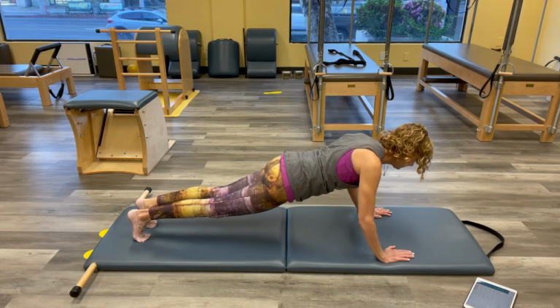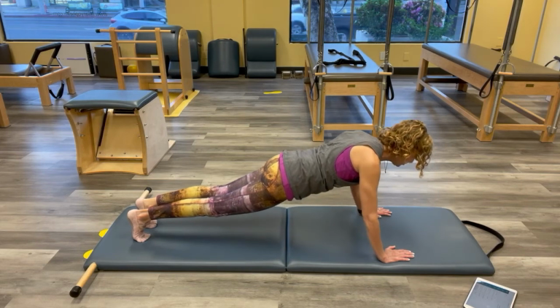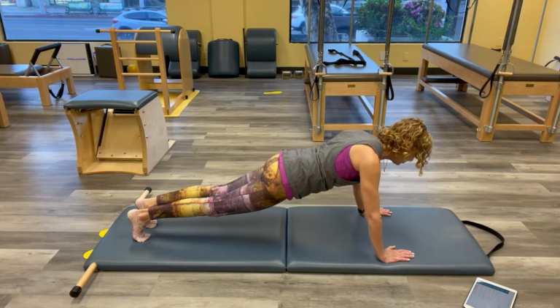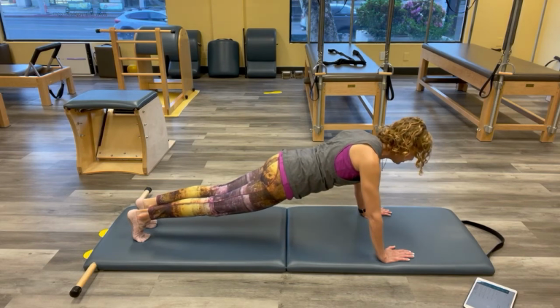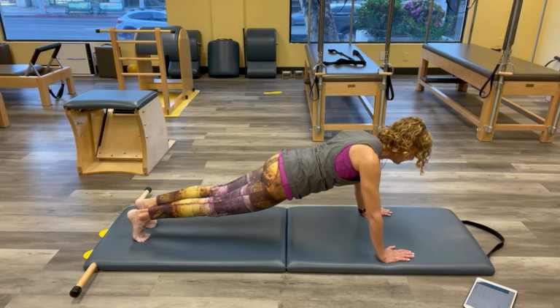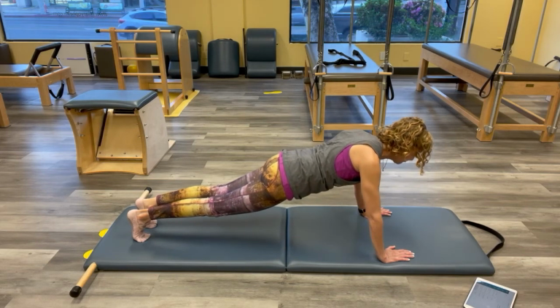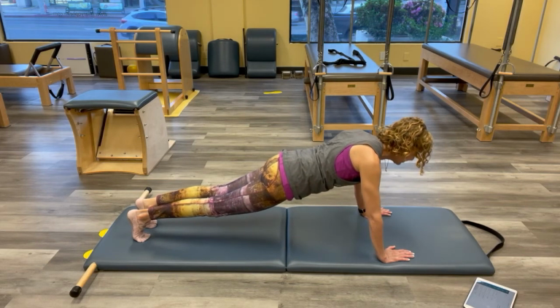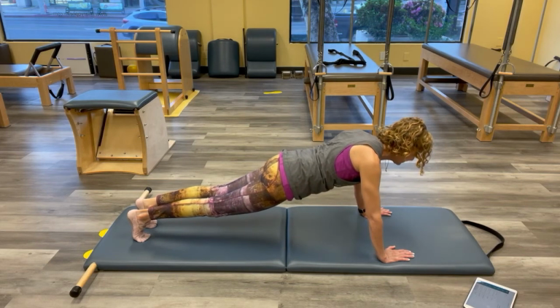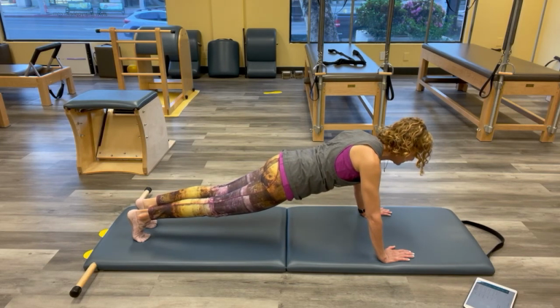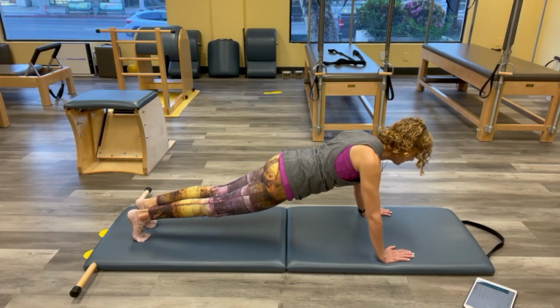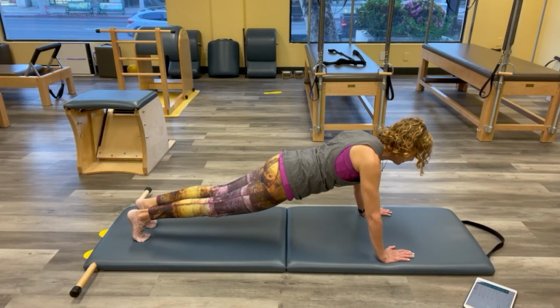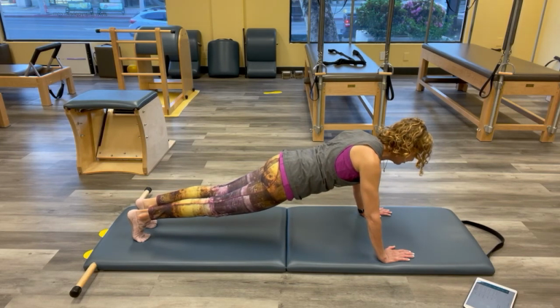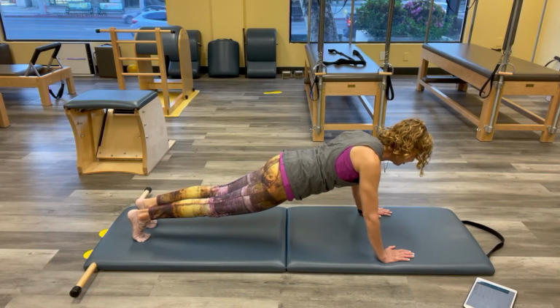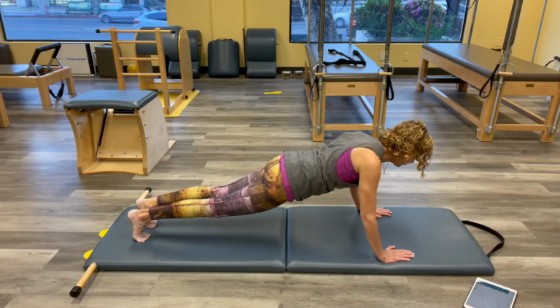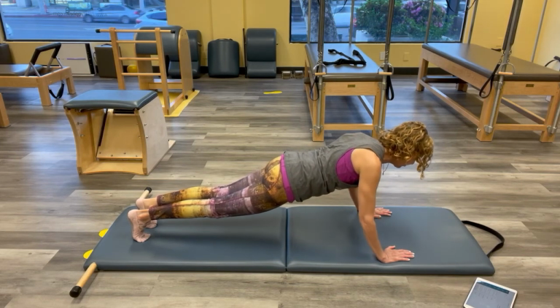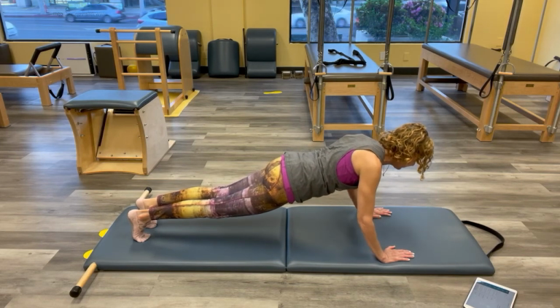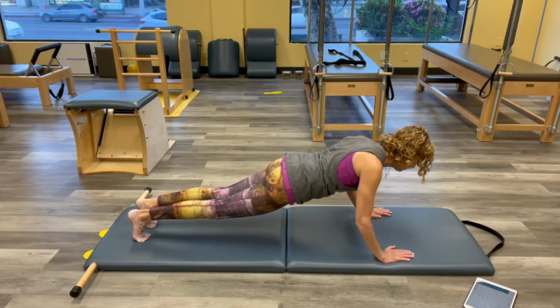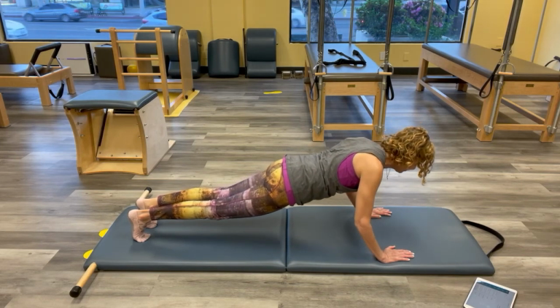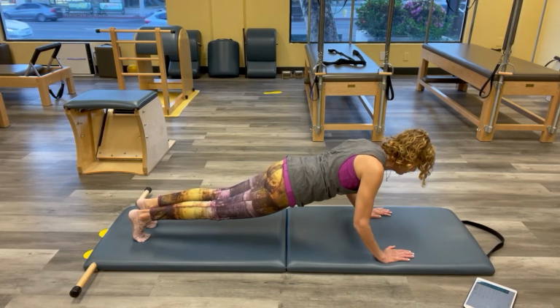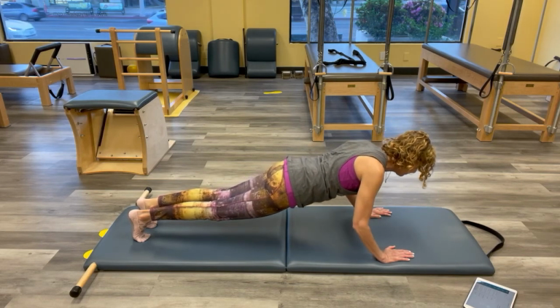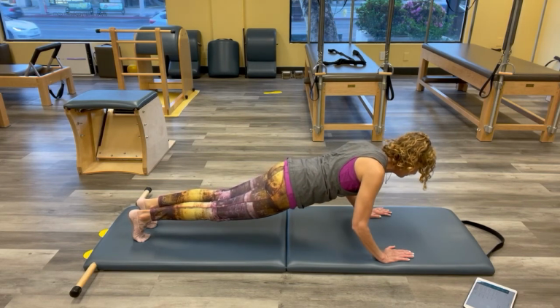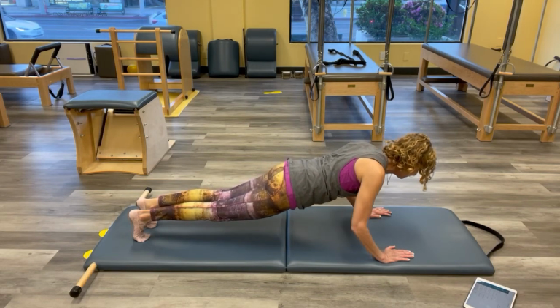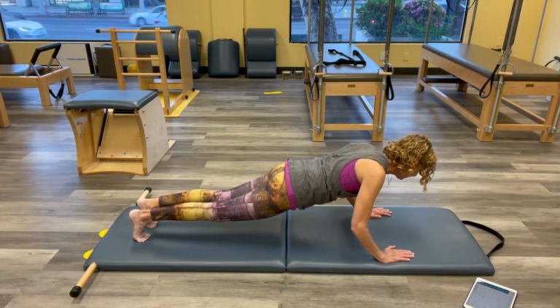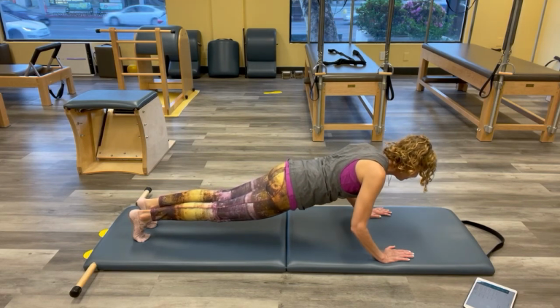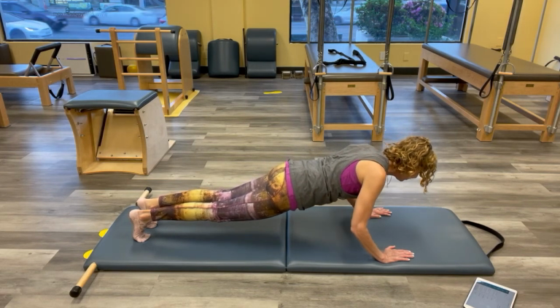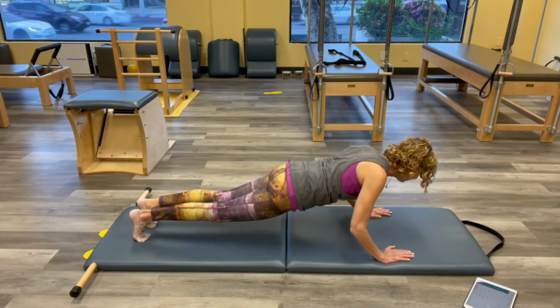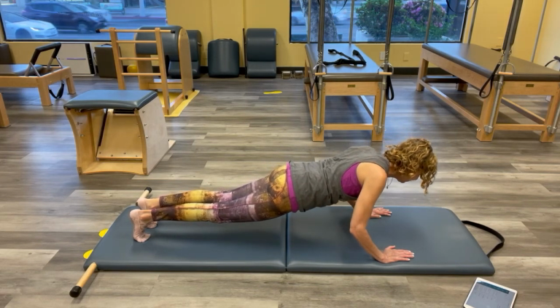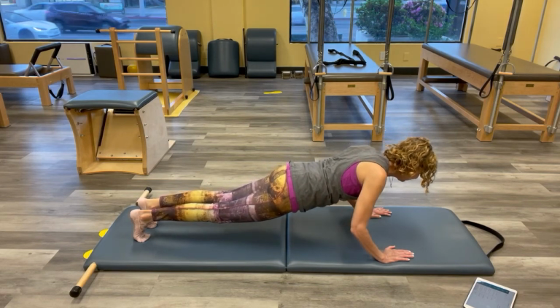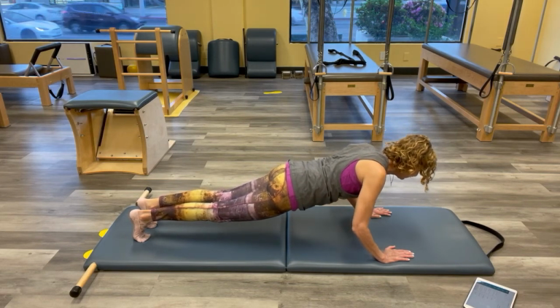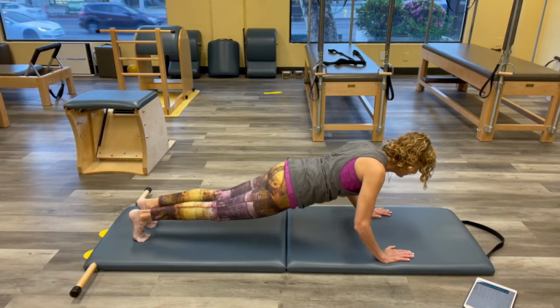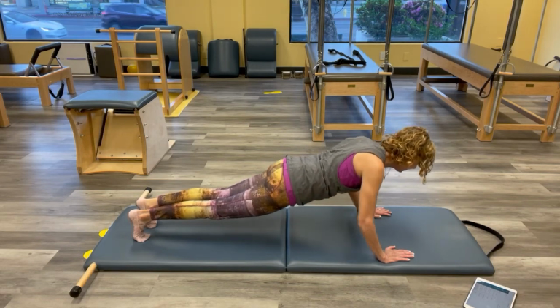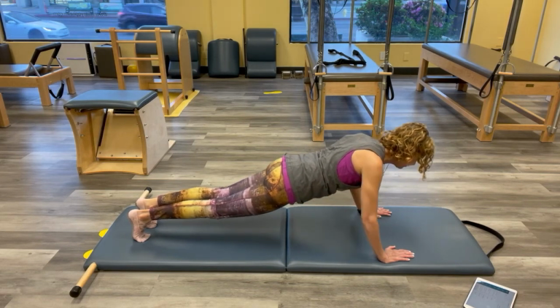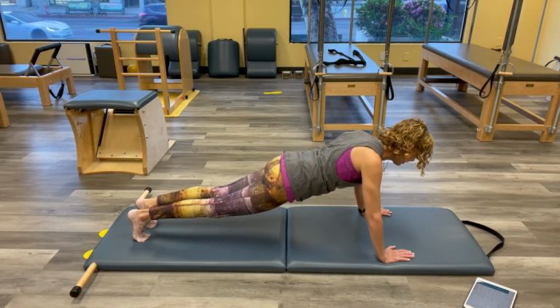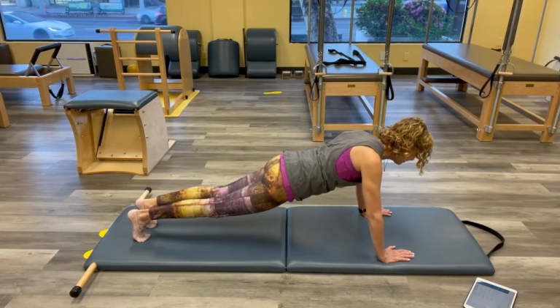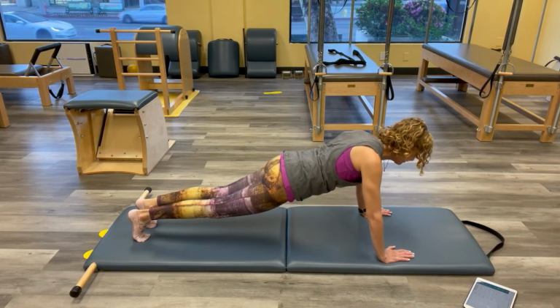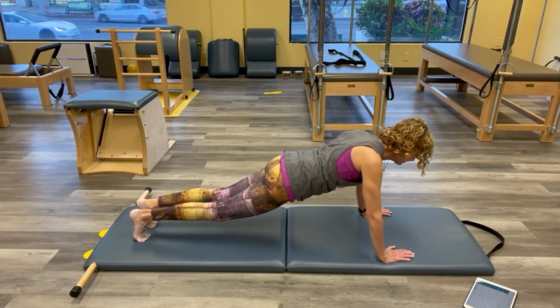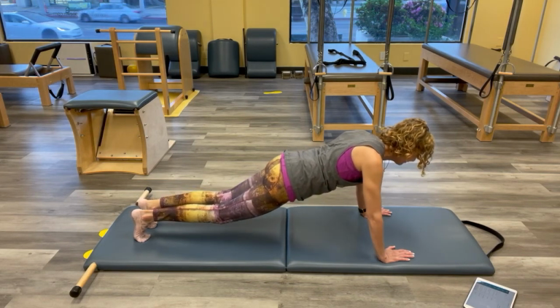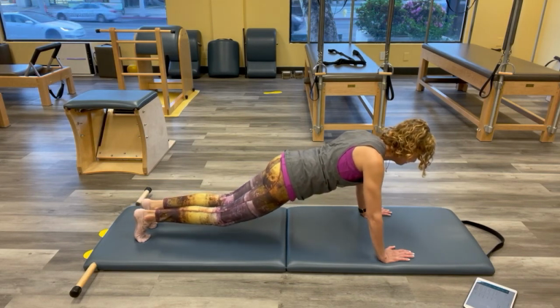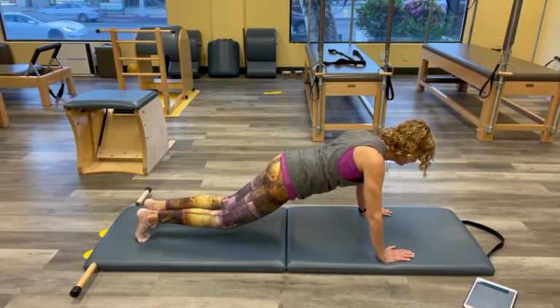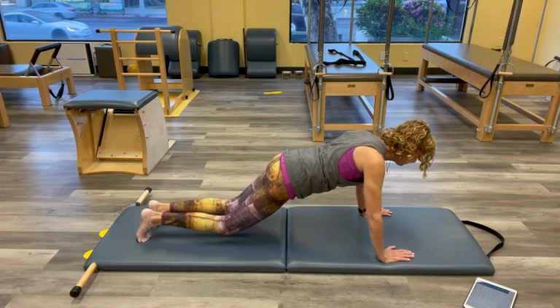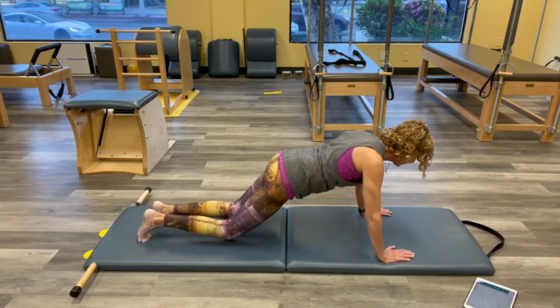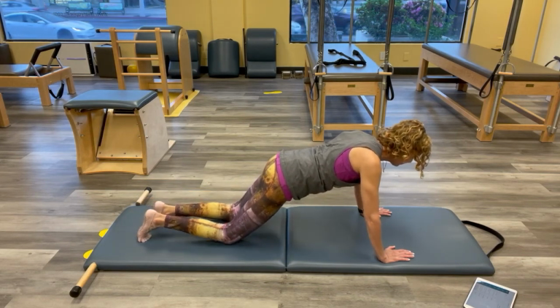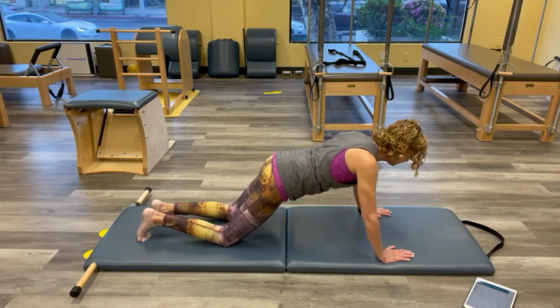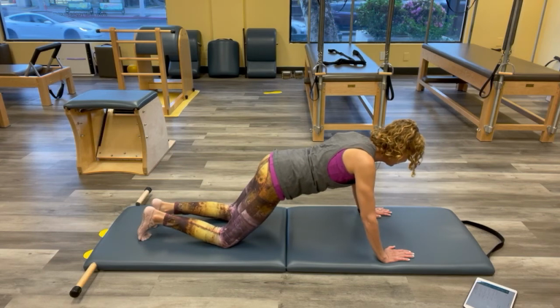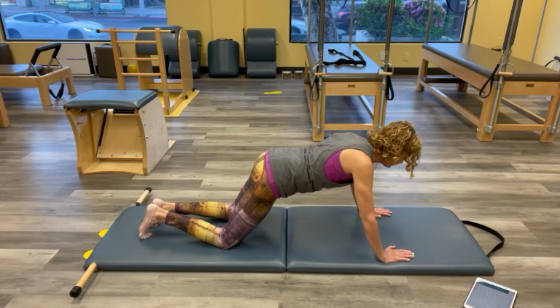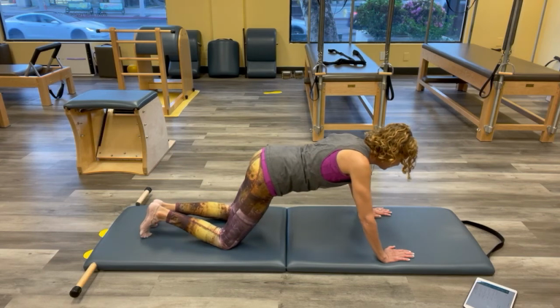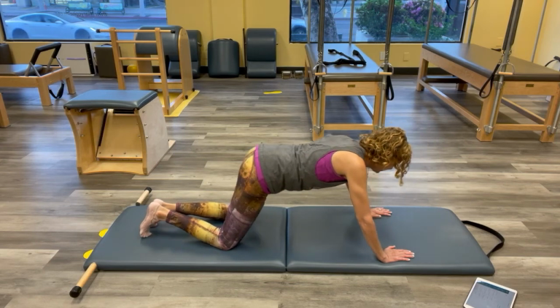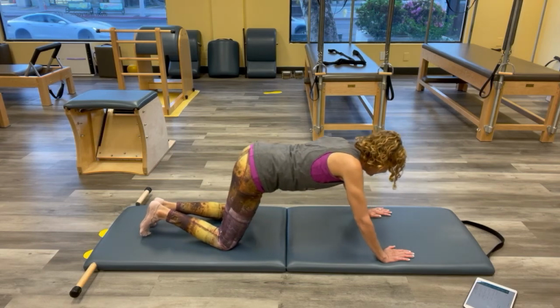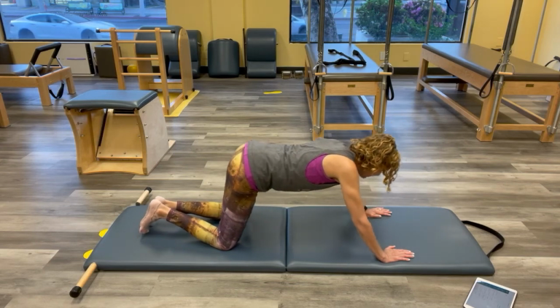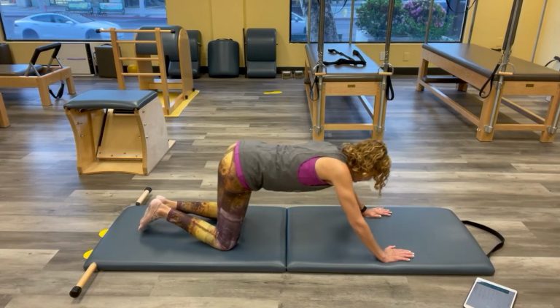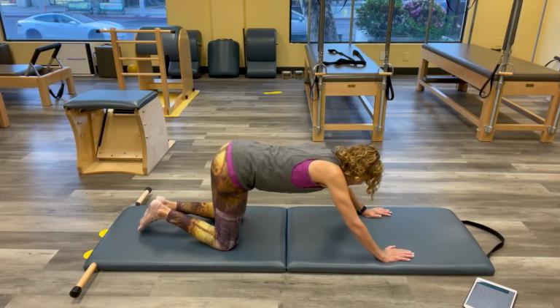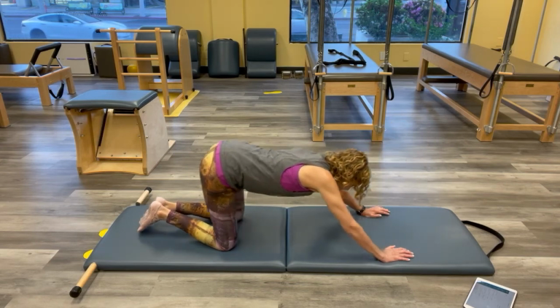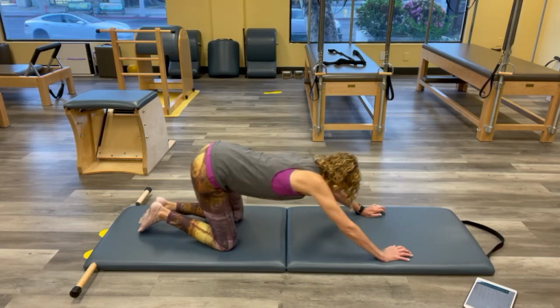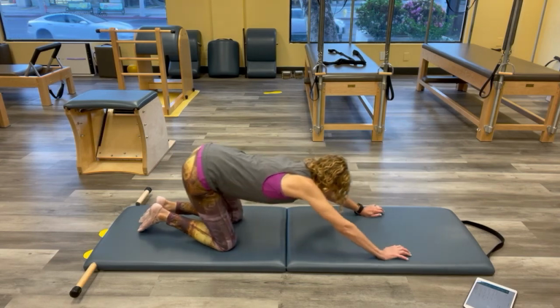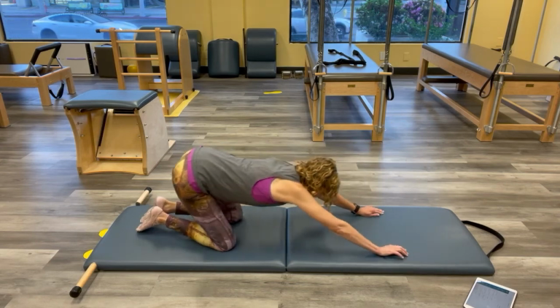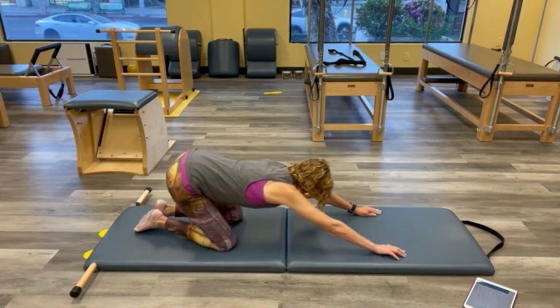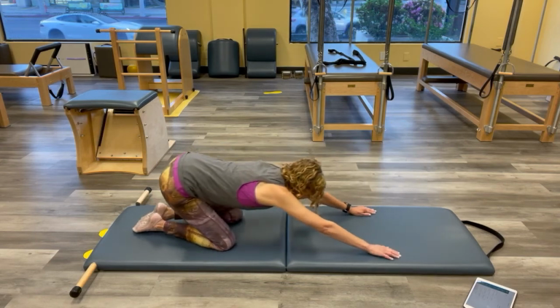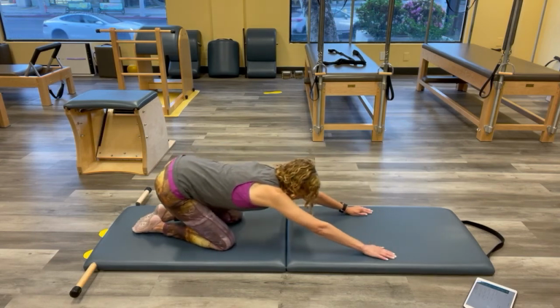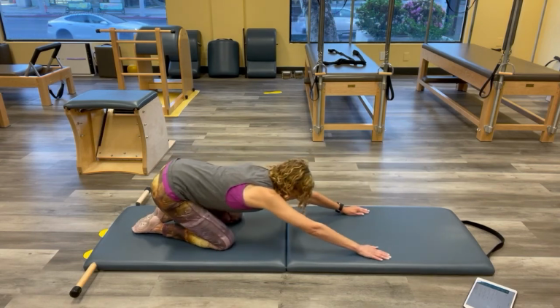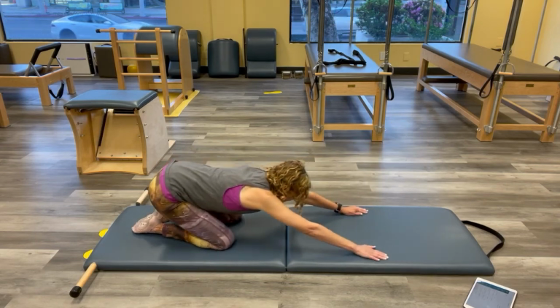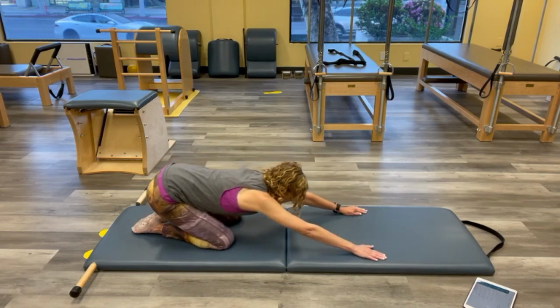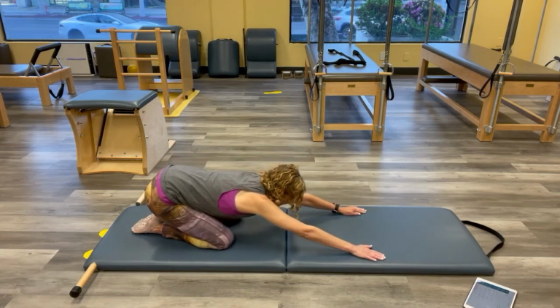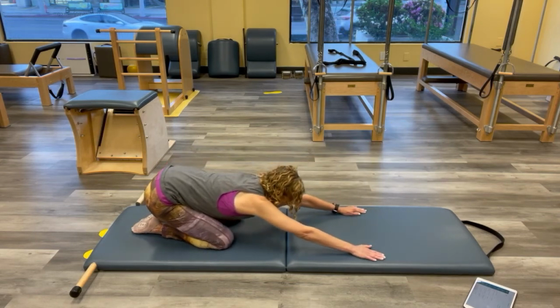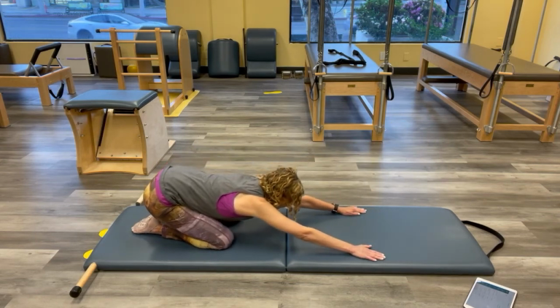Keep your elbows in close. See if you can lower your containers together and push the floor away. Try to keep those containers — you might lose your rib cage, hip, or head container; that's very common. Just do it — you only have one set, so go for it. When you feel it getting lost, bring your knees down. Sit back.